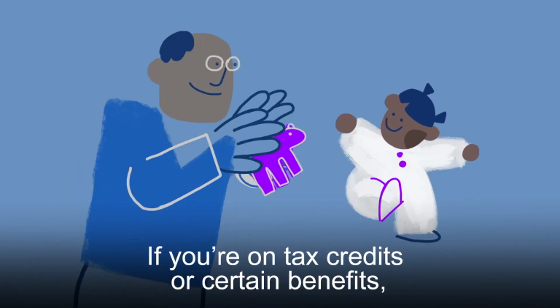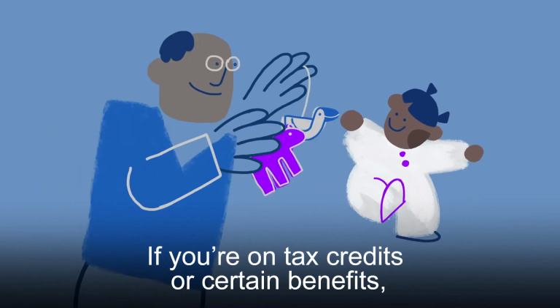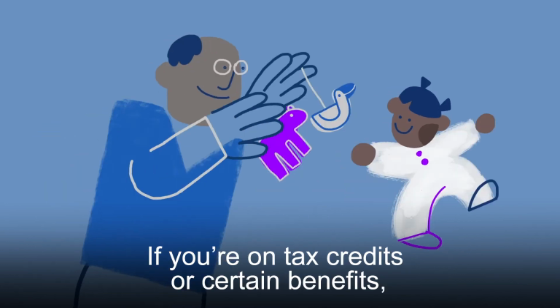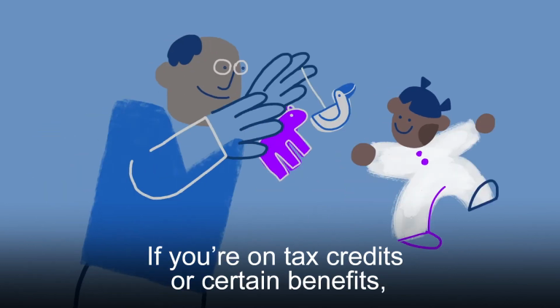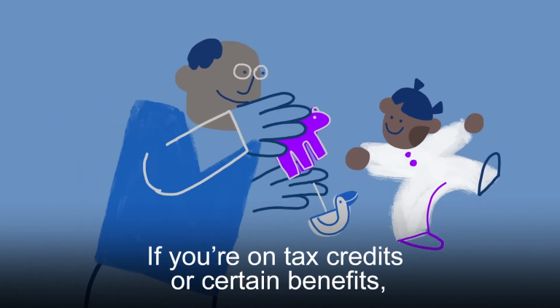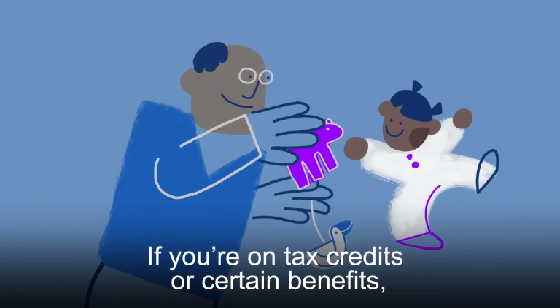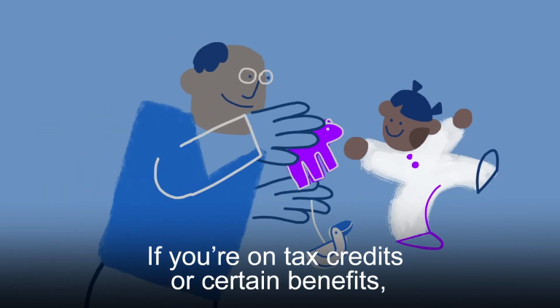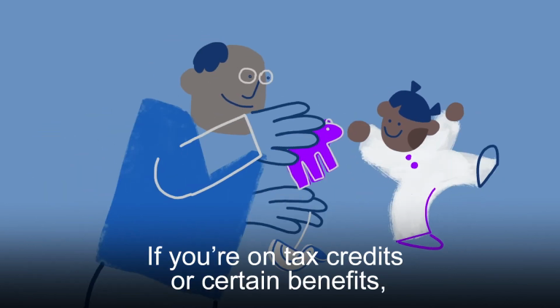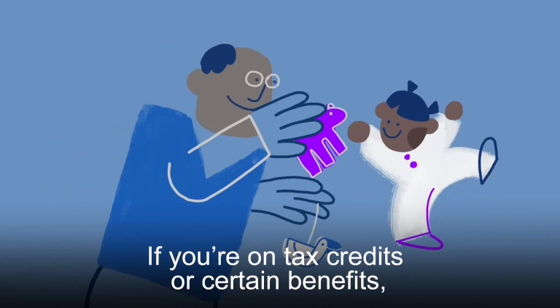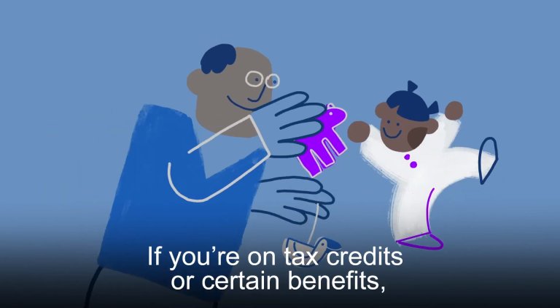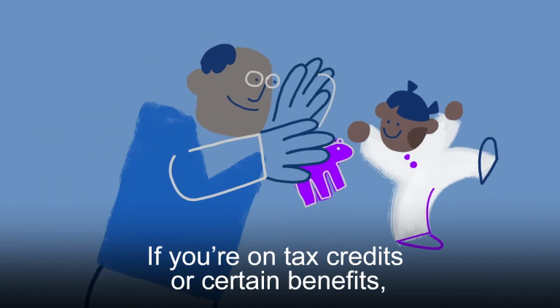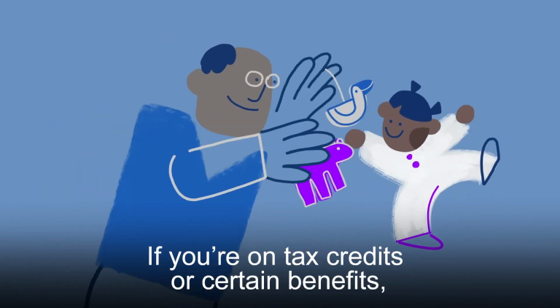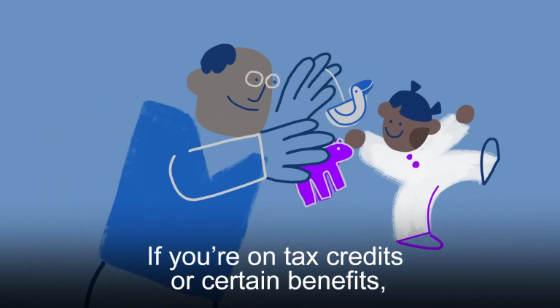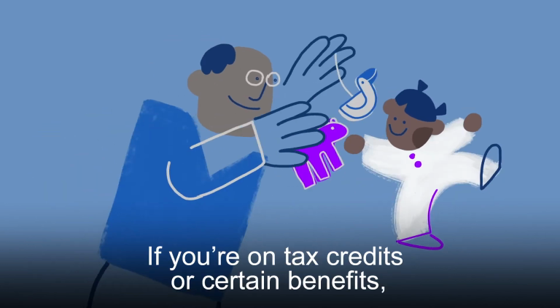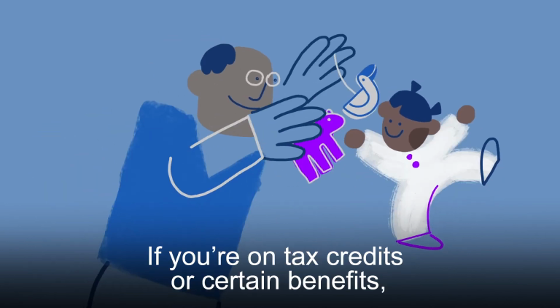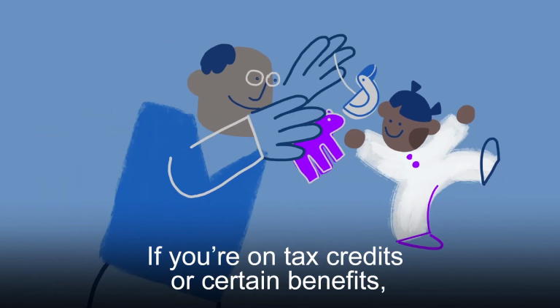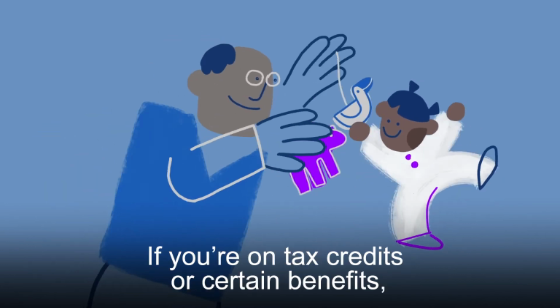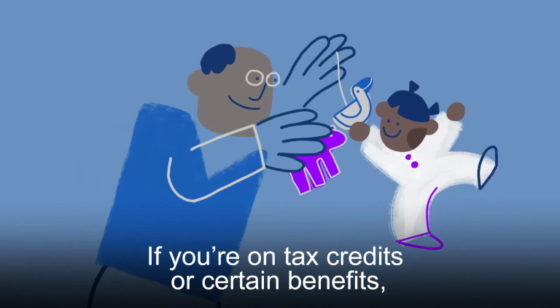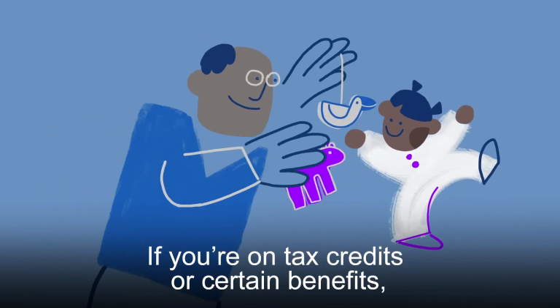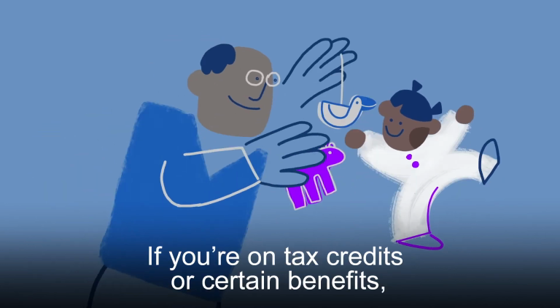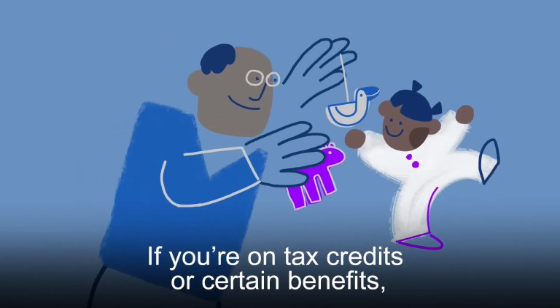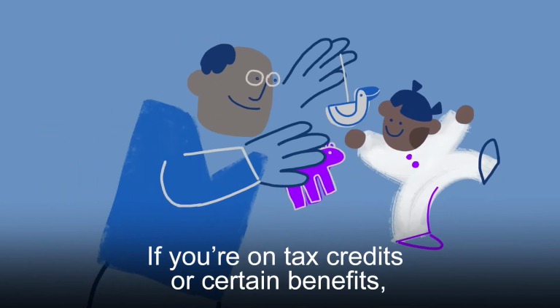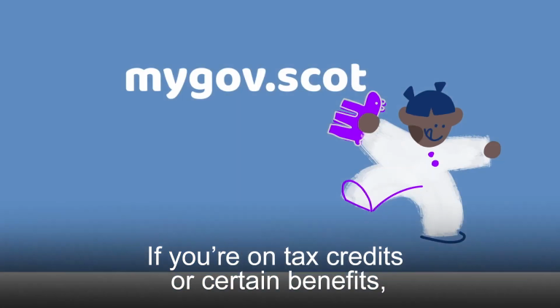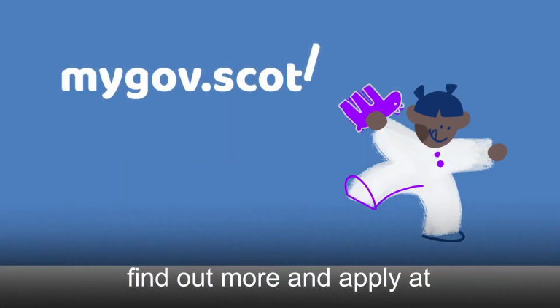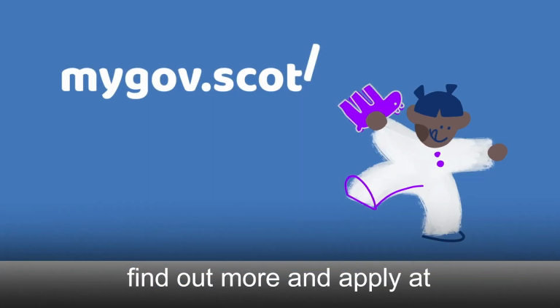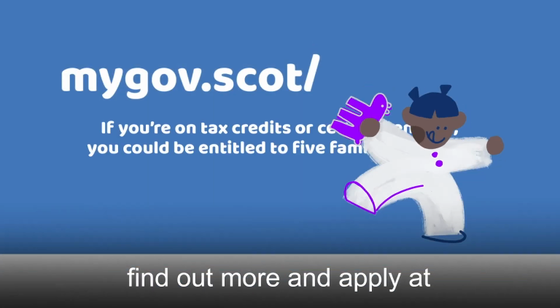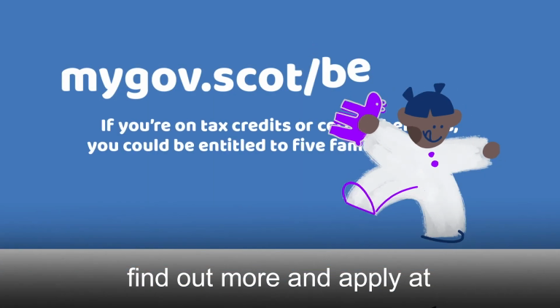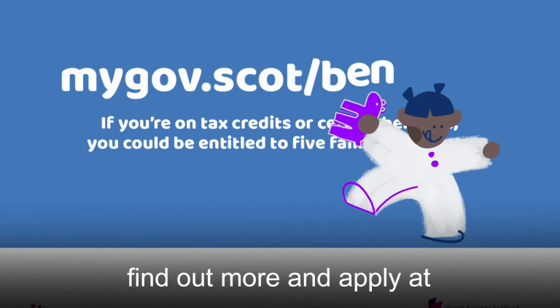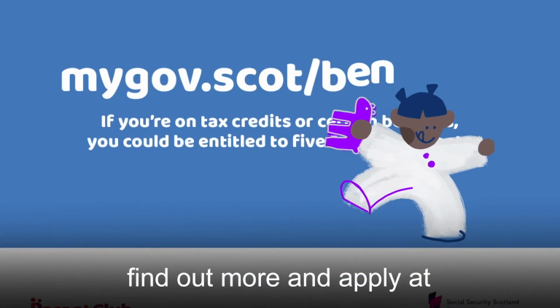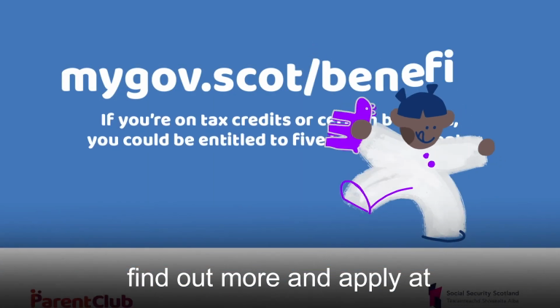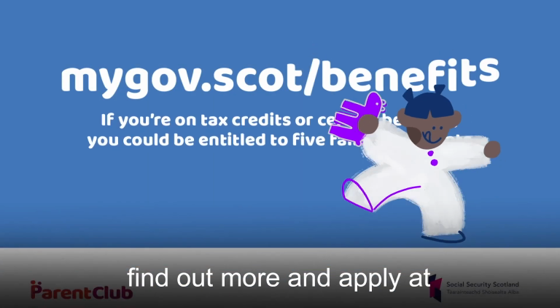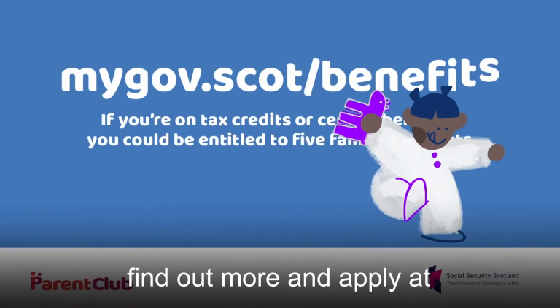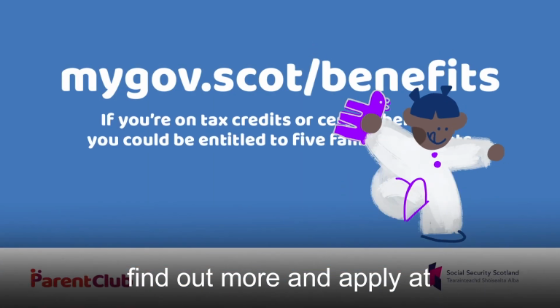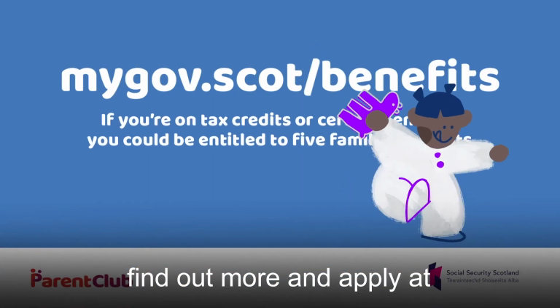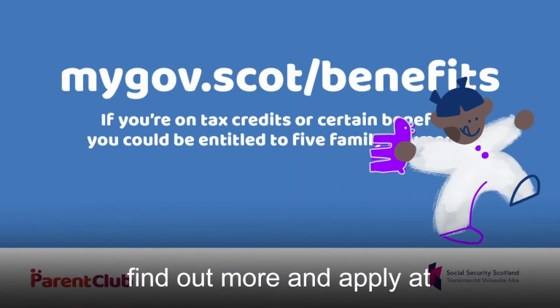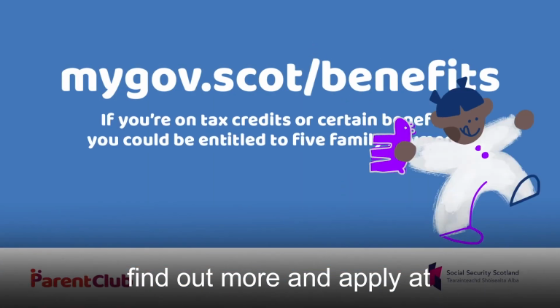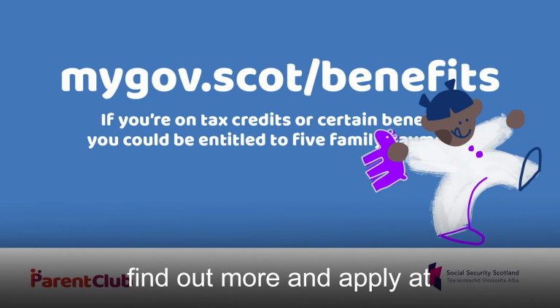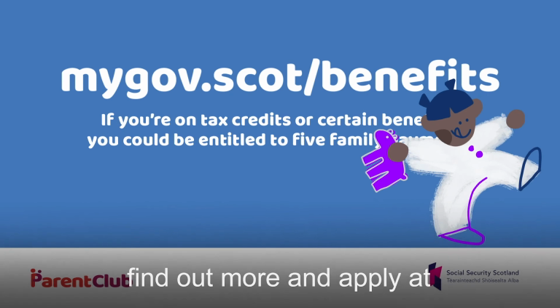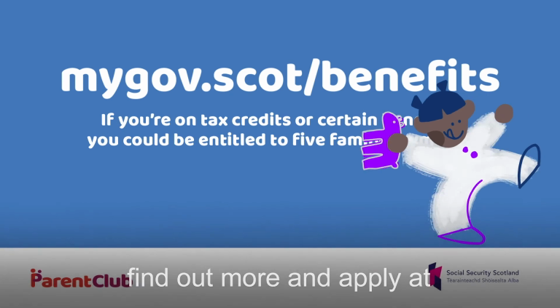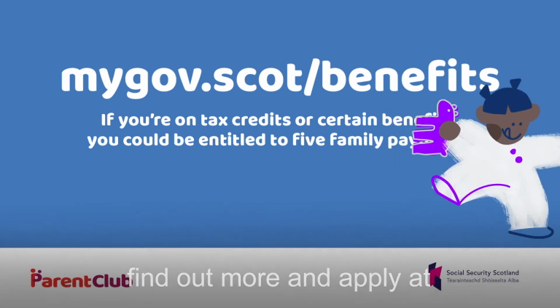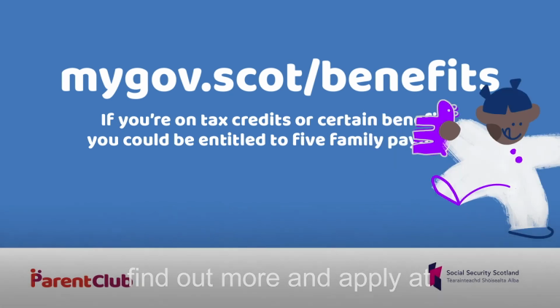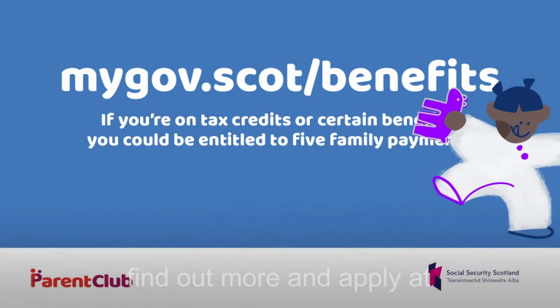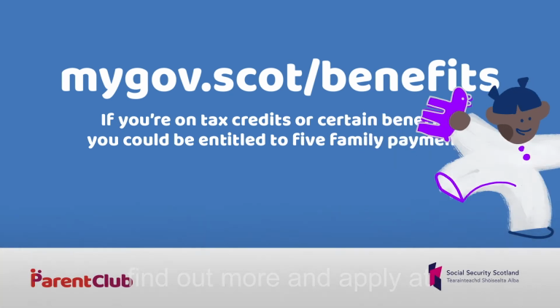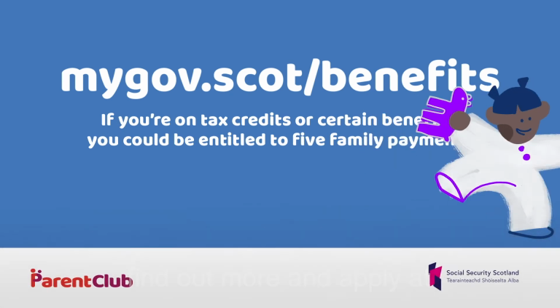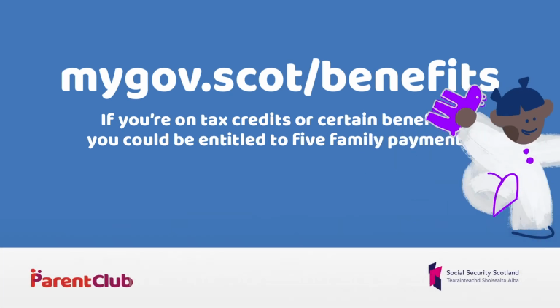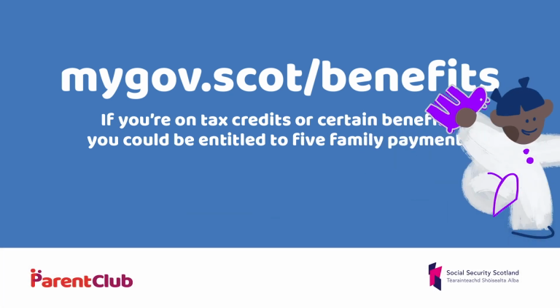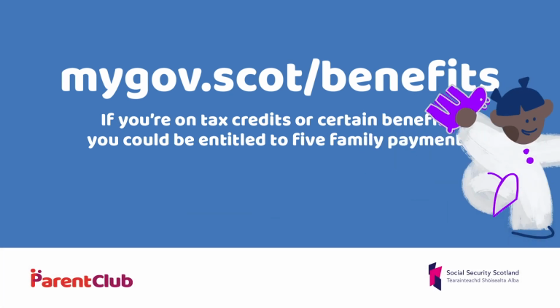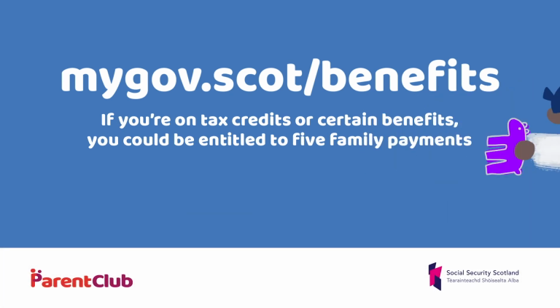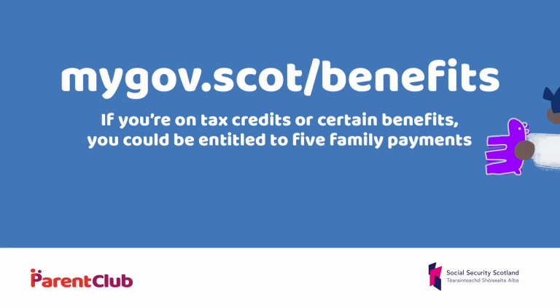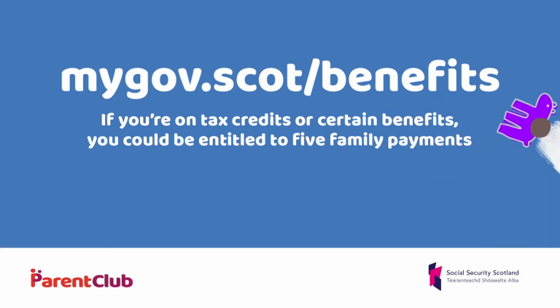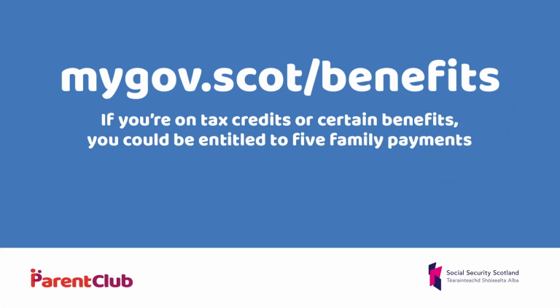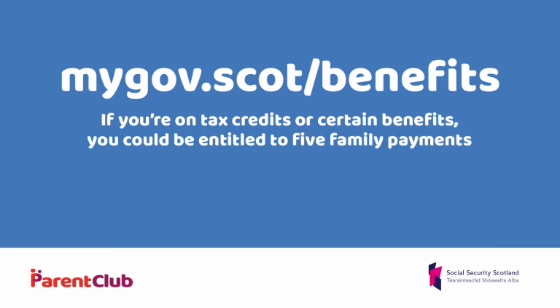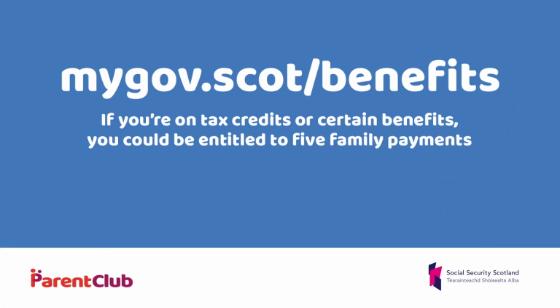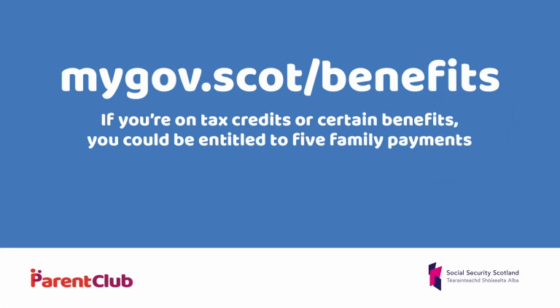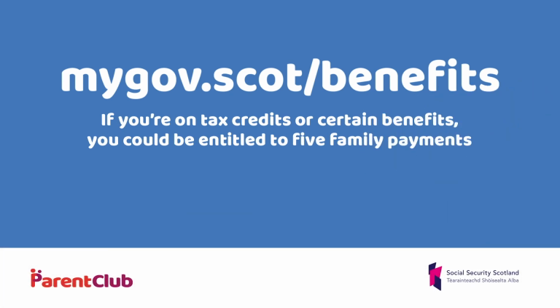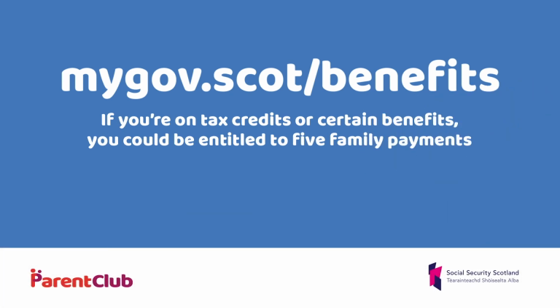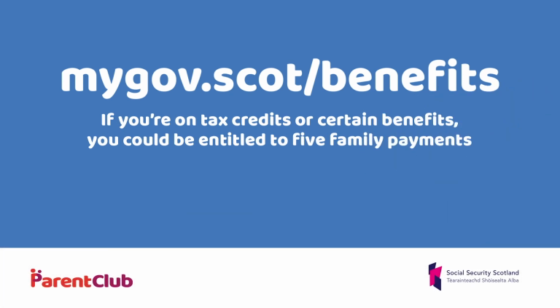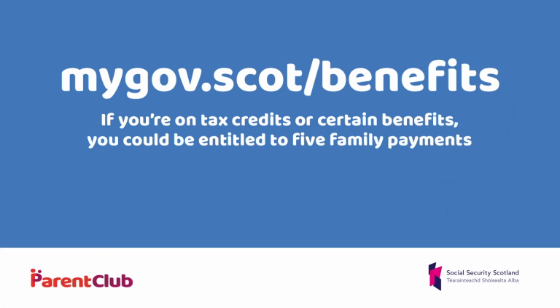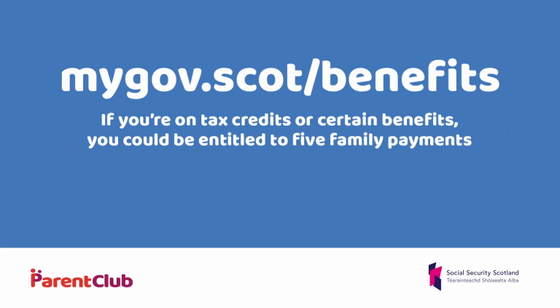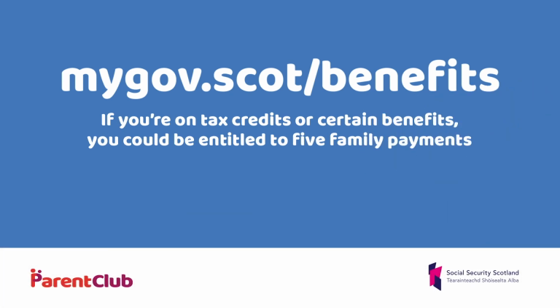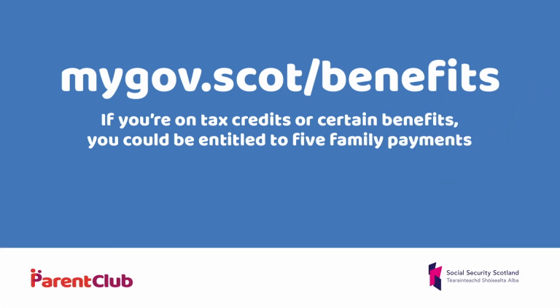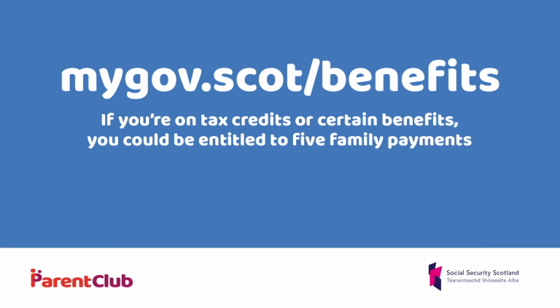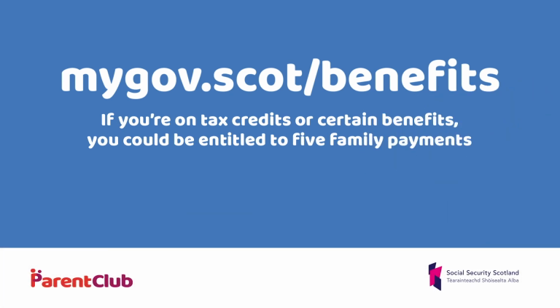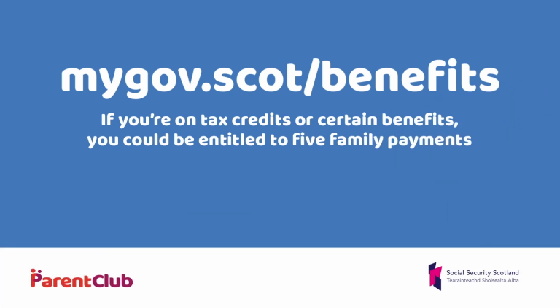If you're on tax credits or certain benefits, find out more and apply at mygov.scot/benefits.